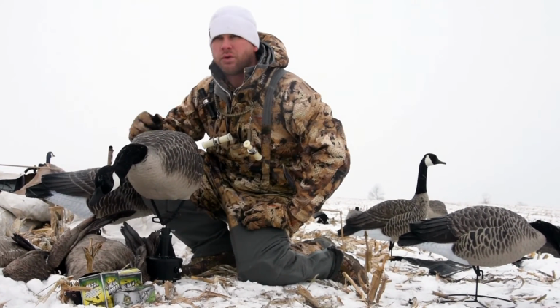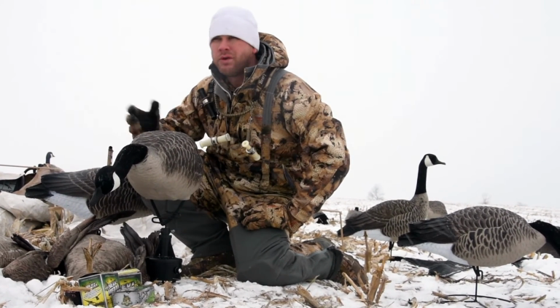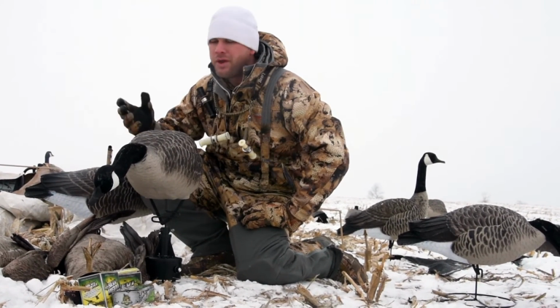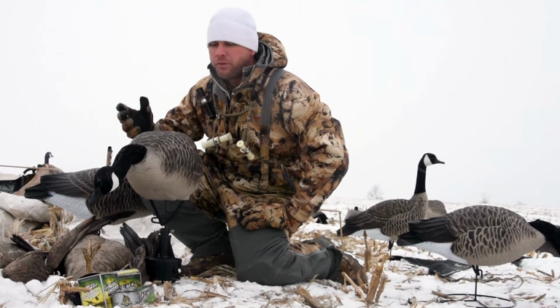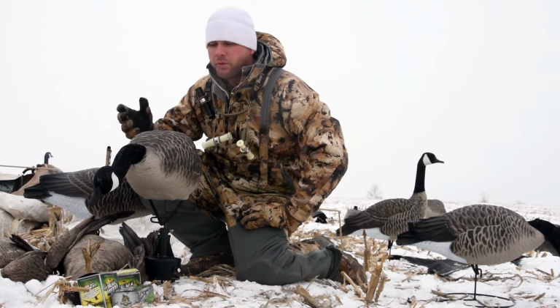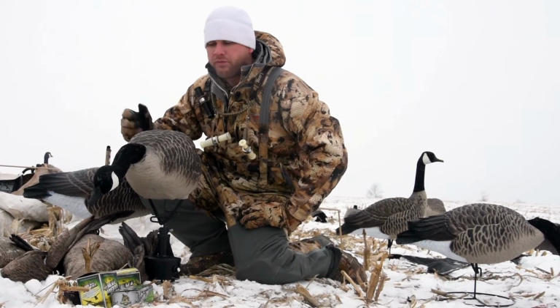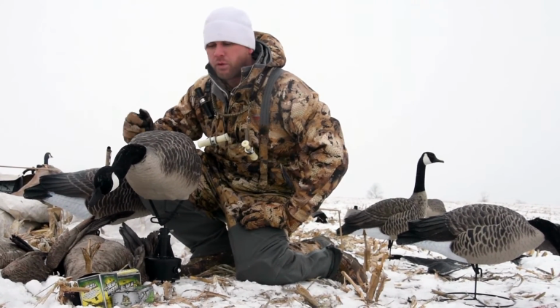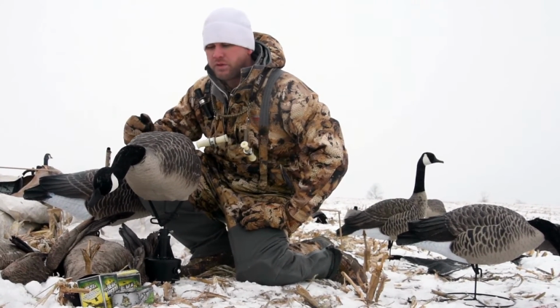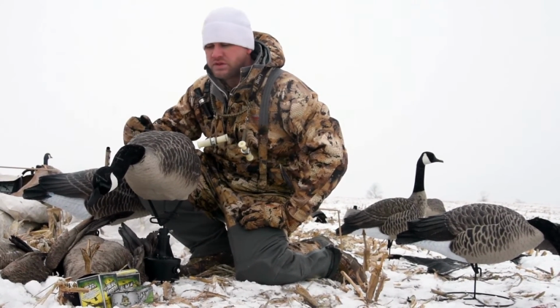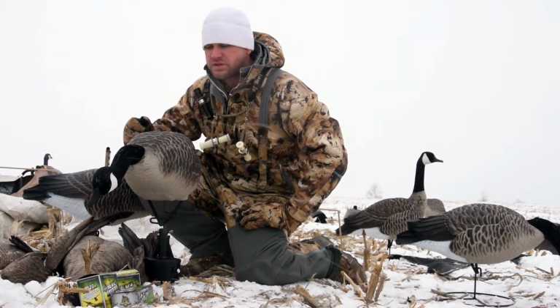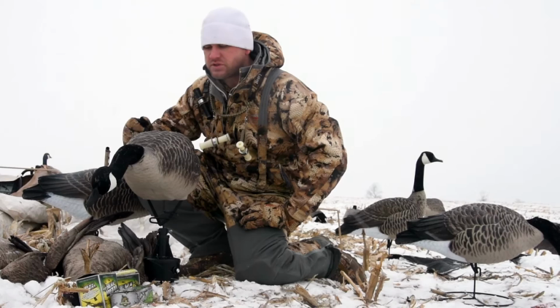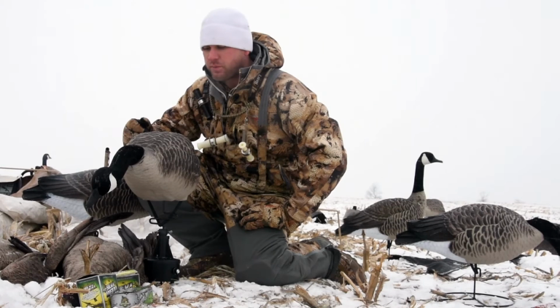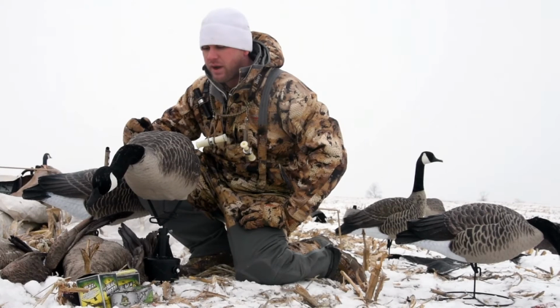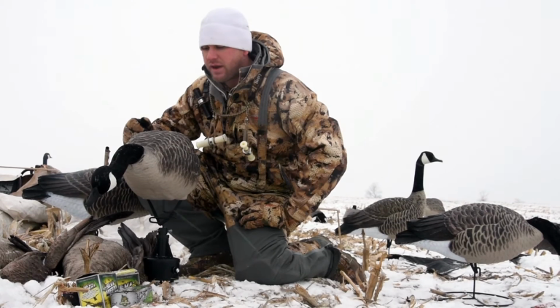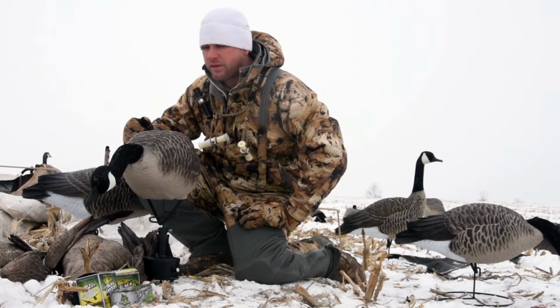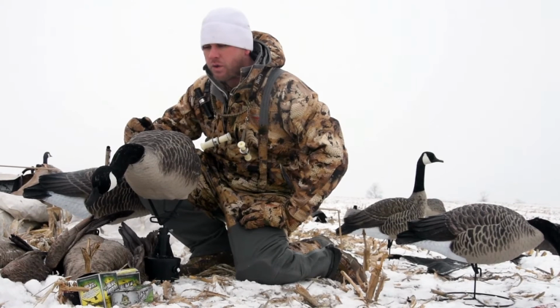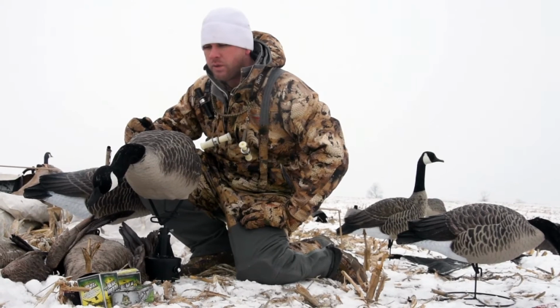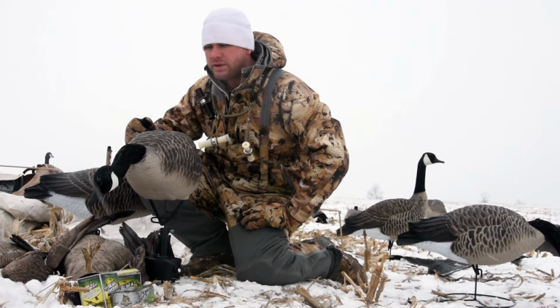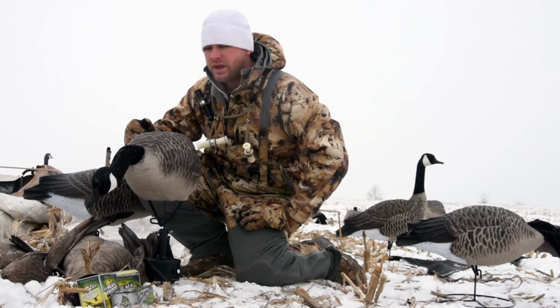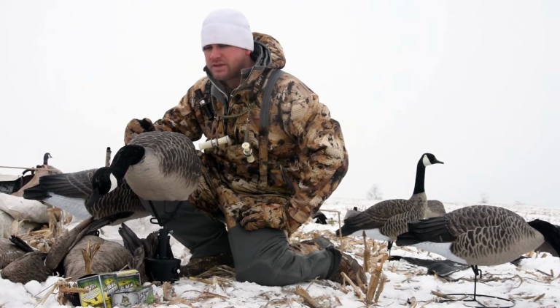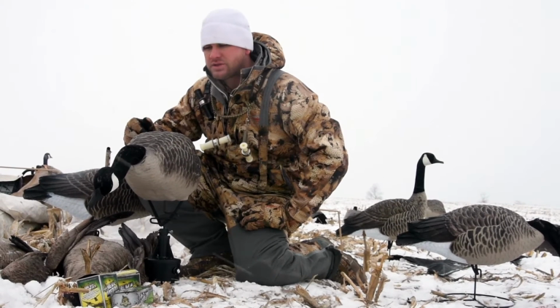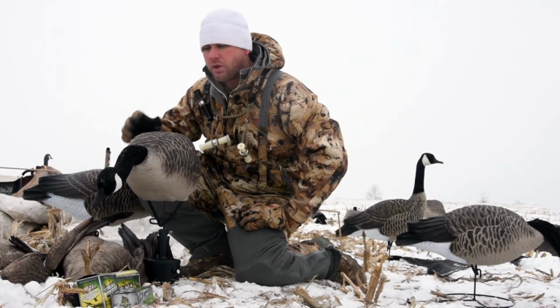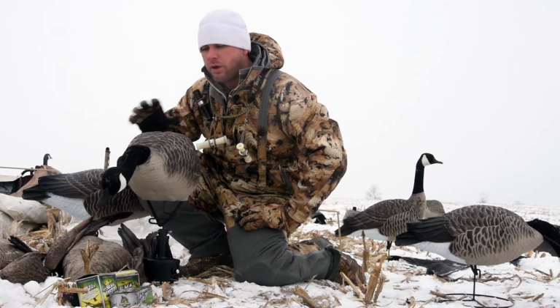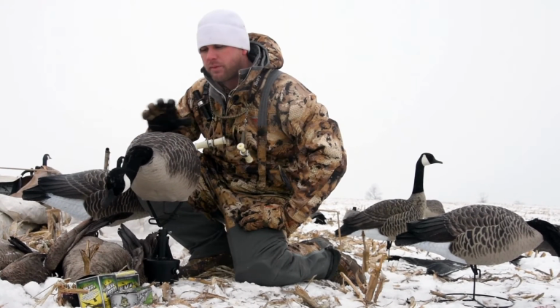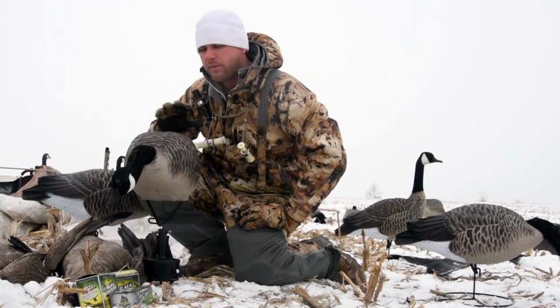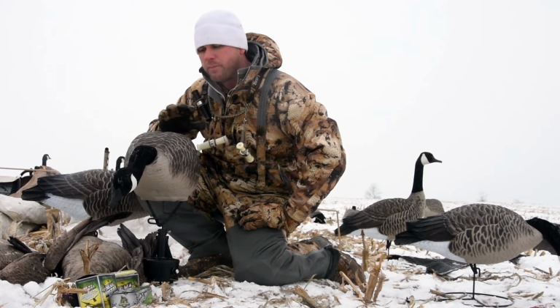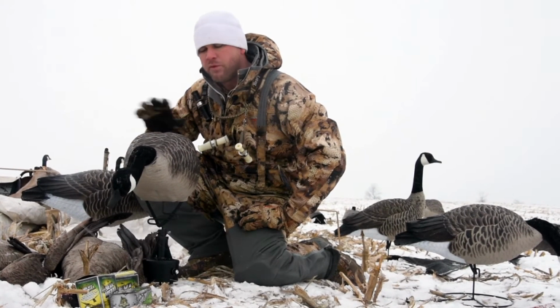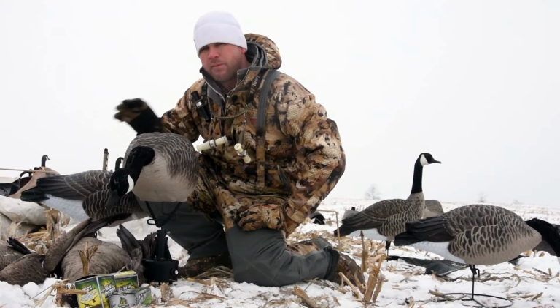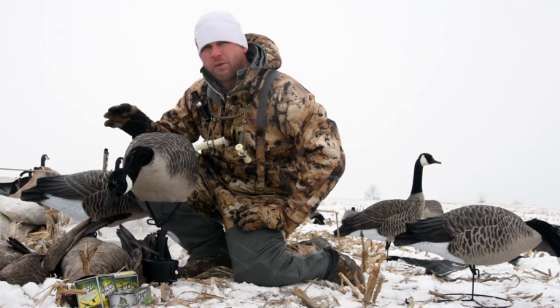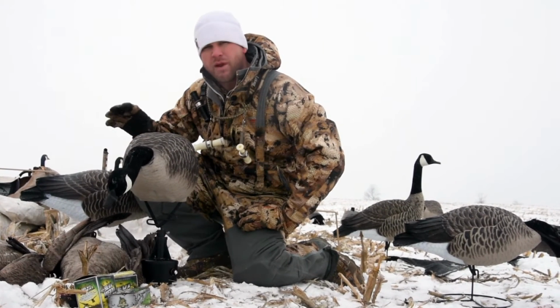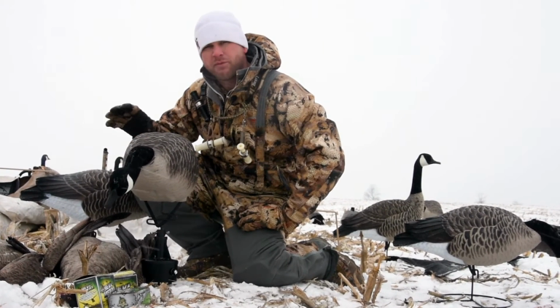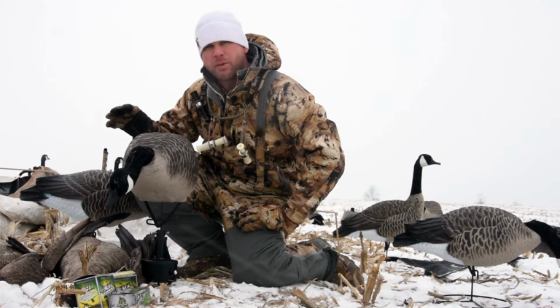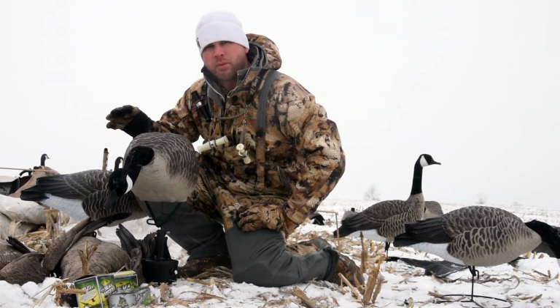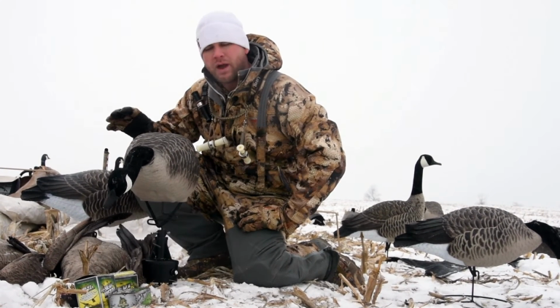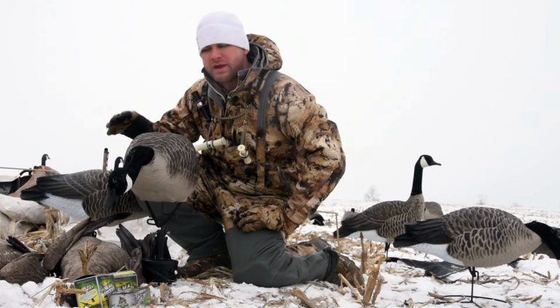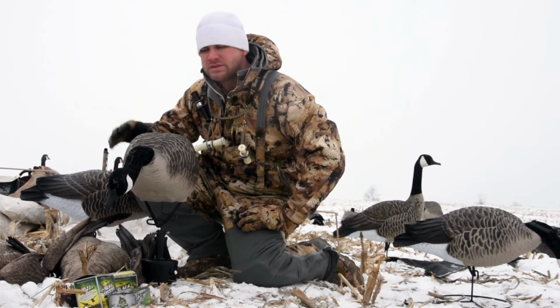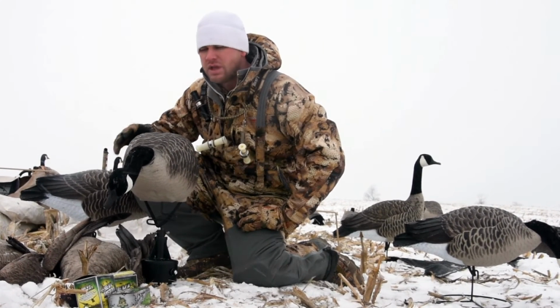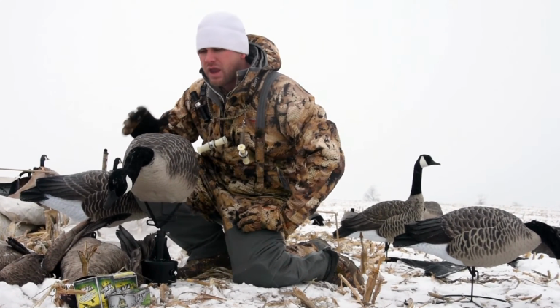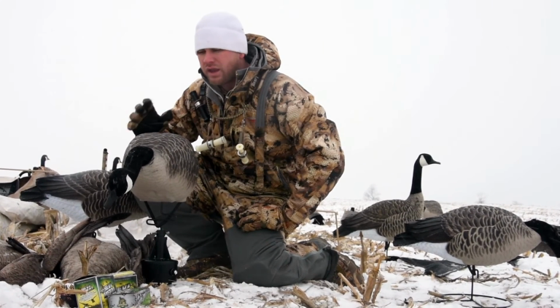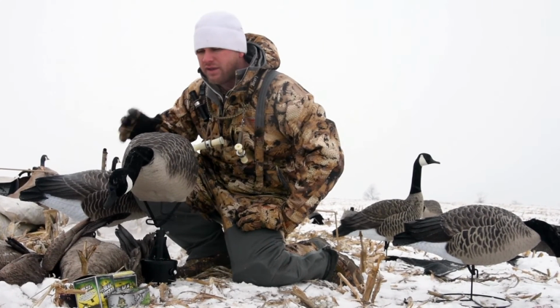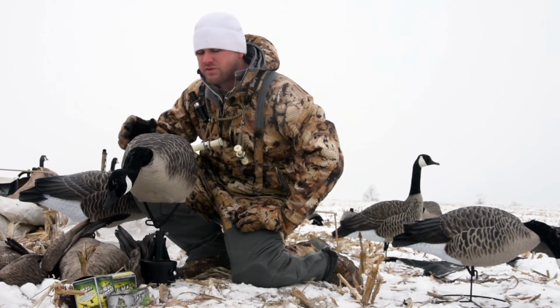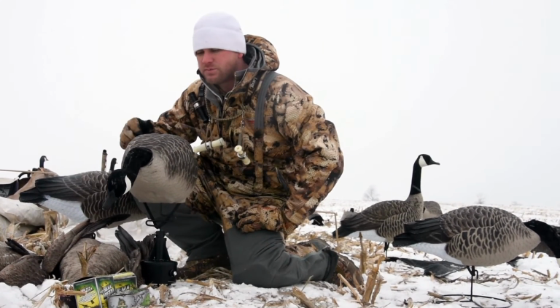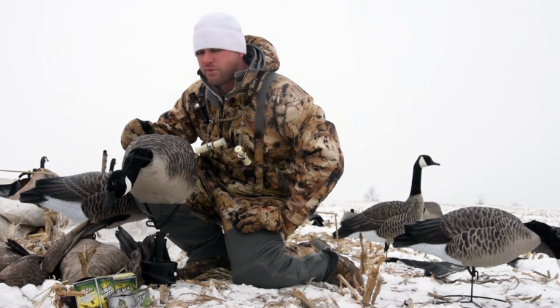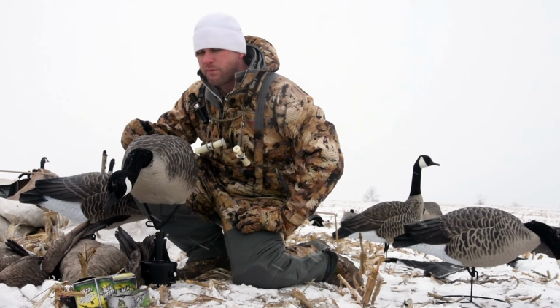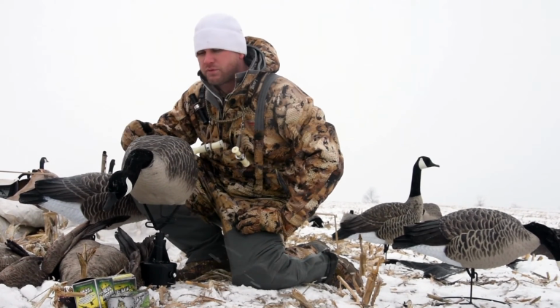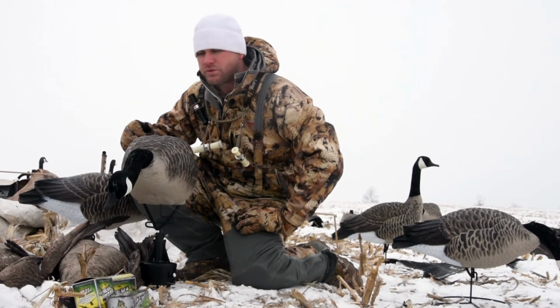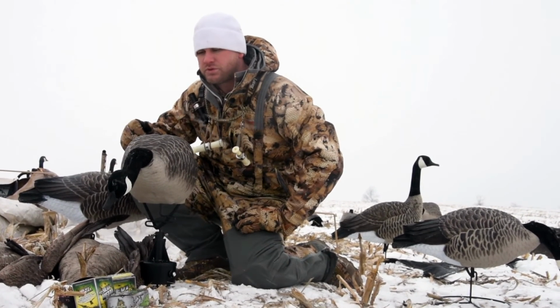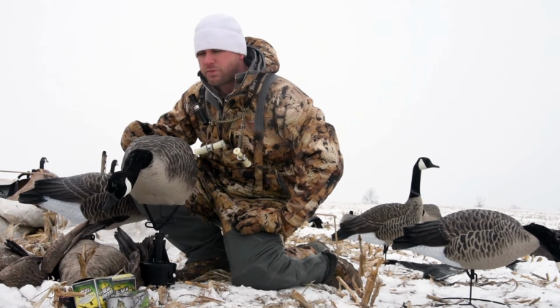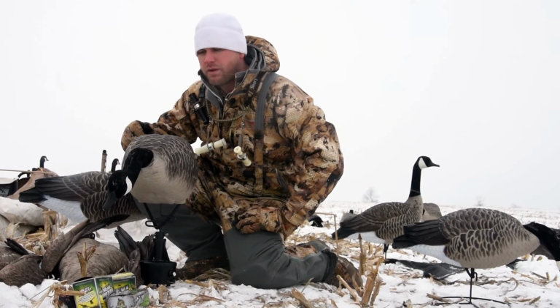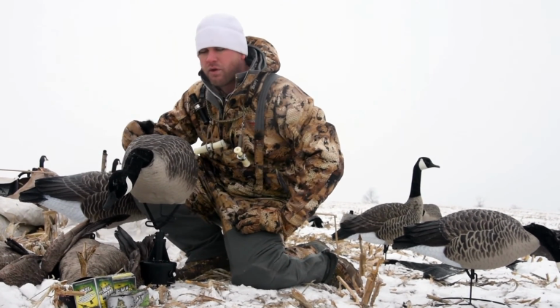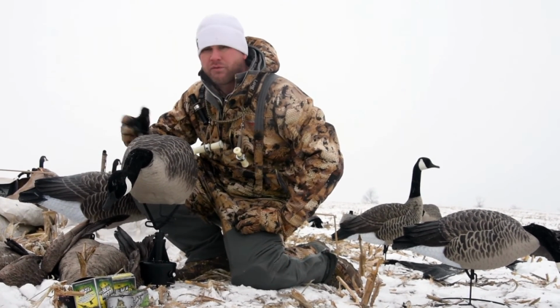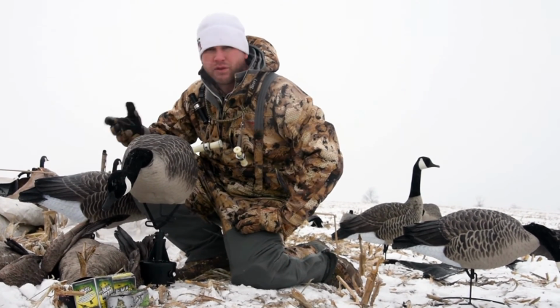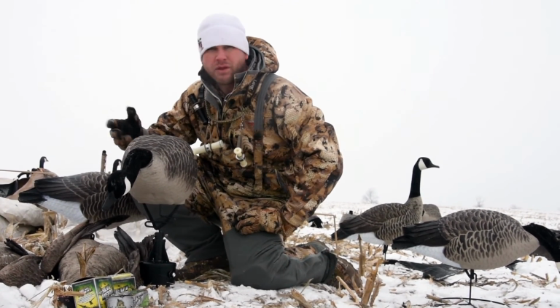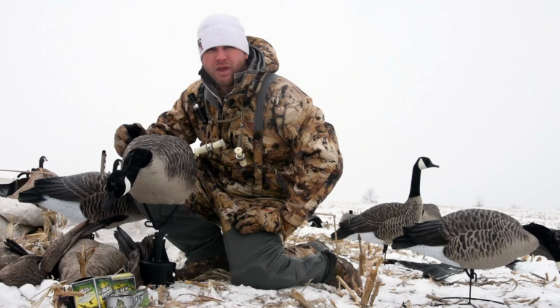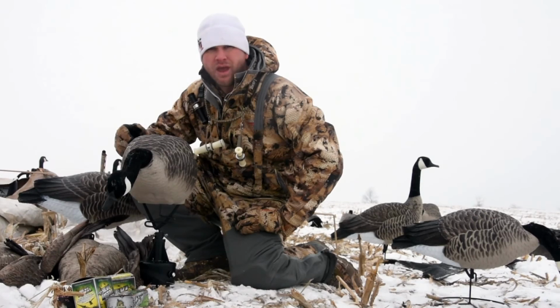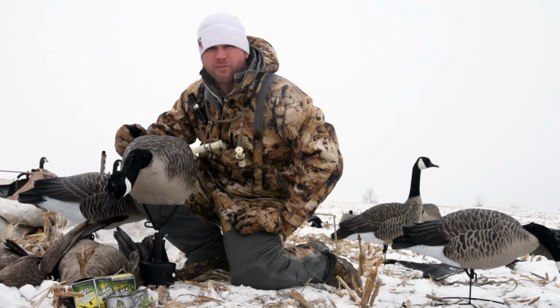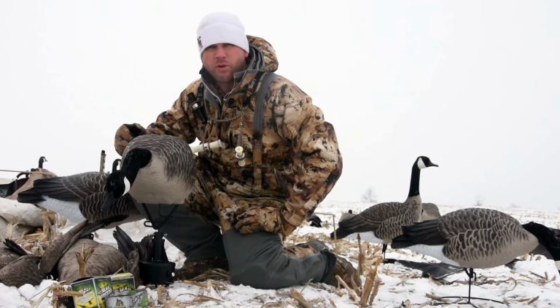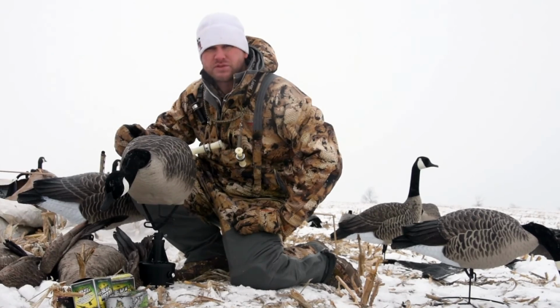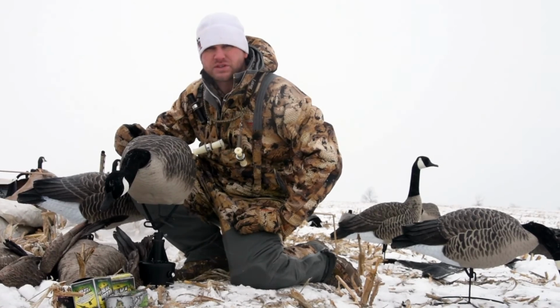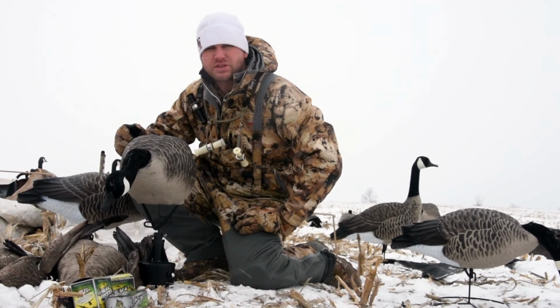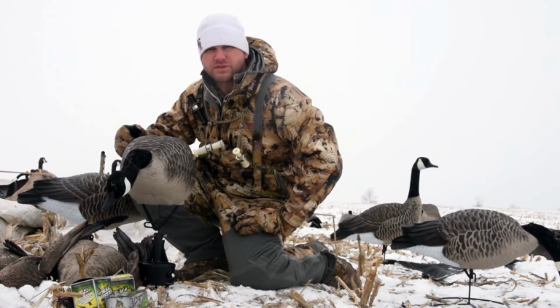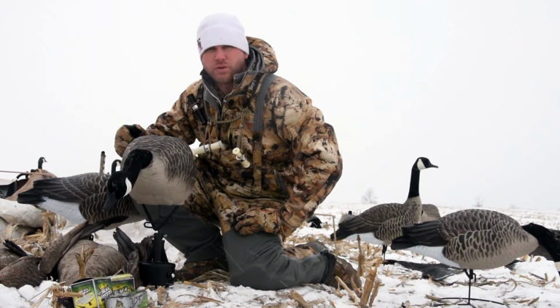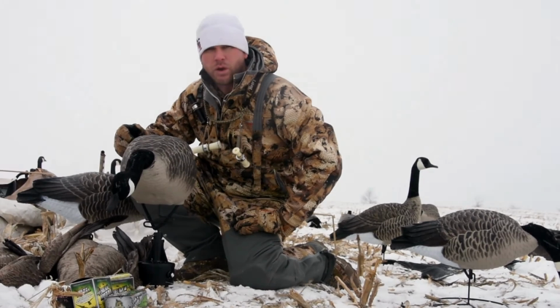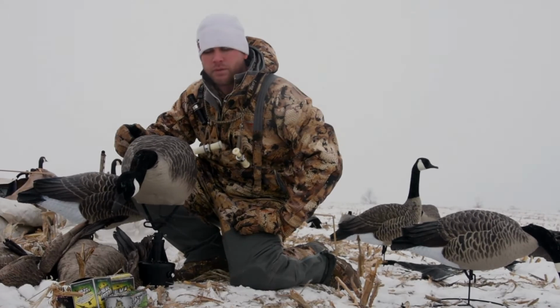So three or four of these in the spread on low wind days, it'll help keep the movement away from the blinds and give you some movement towards your spread and hopefully have more of a successful hunt.